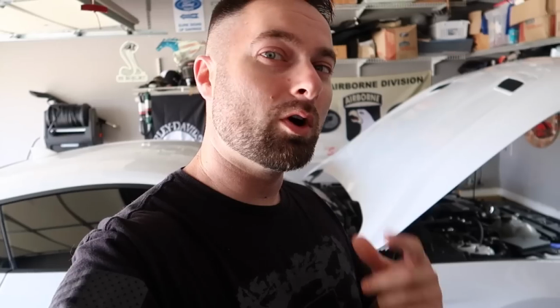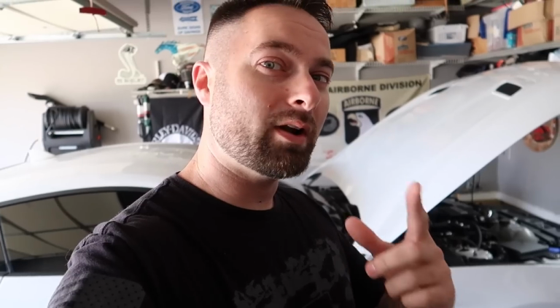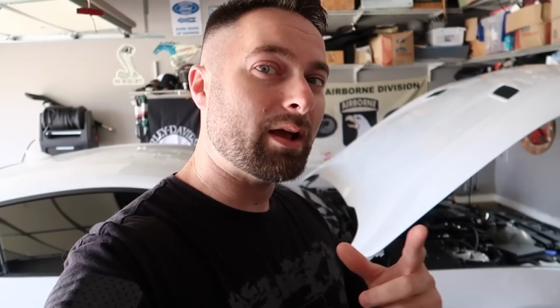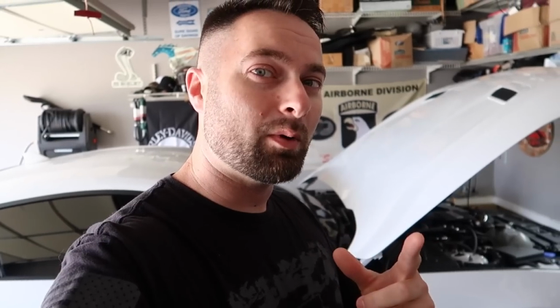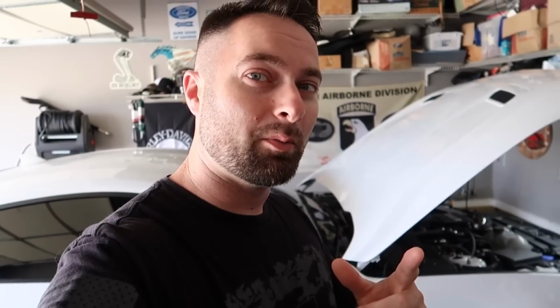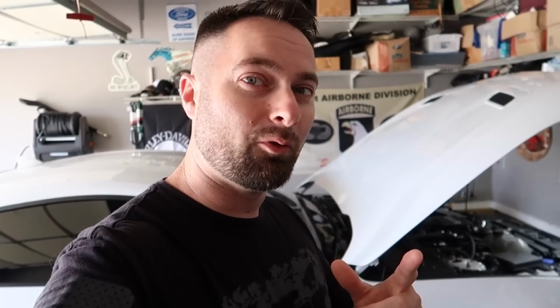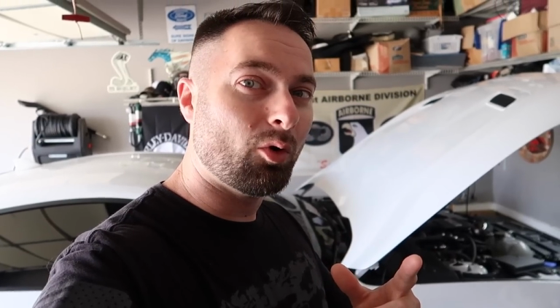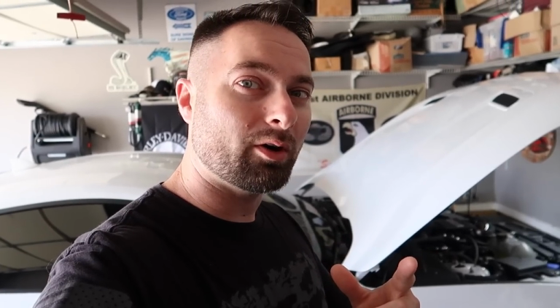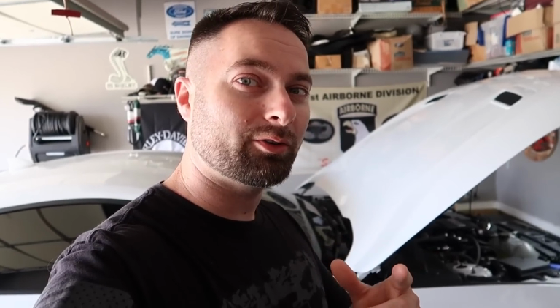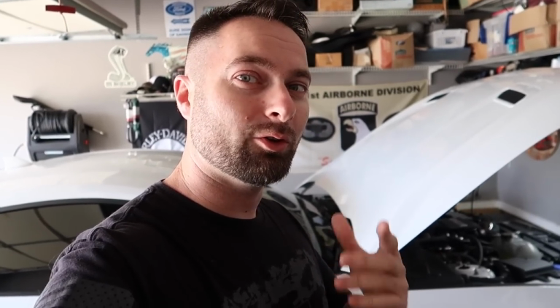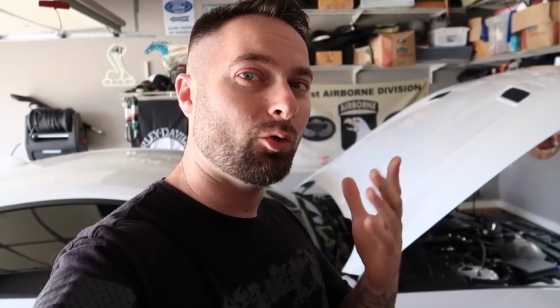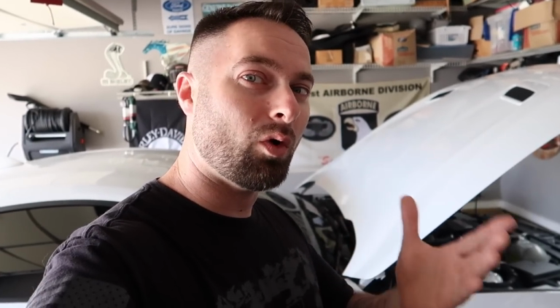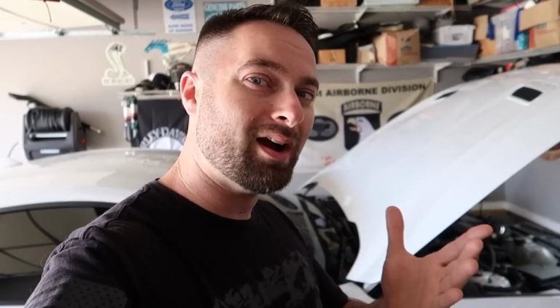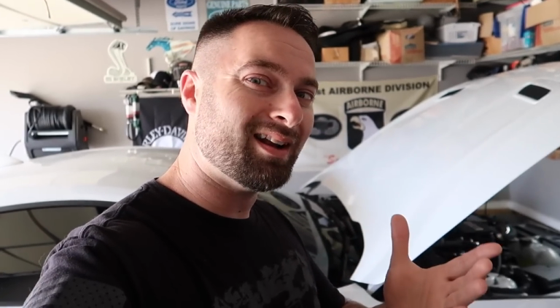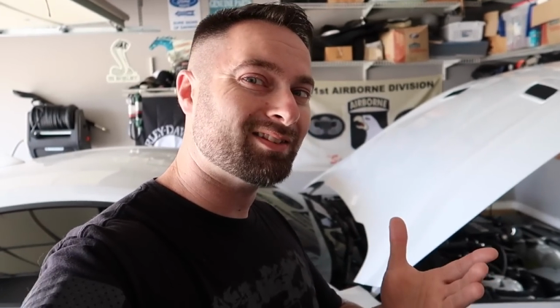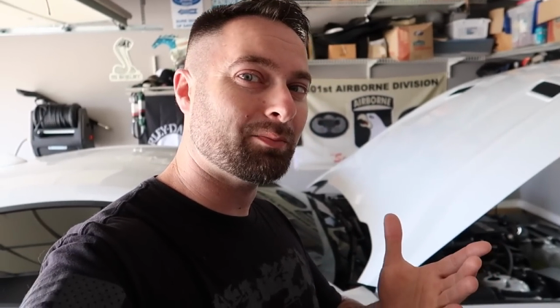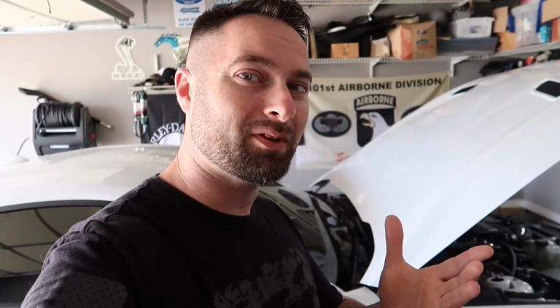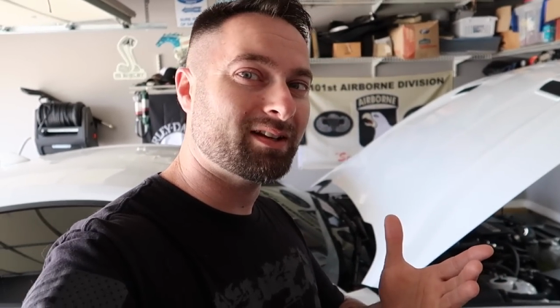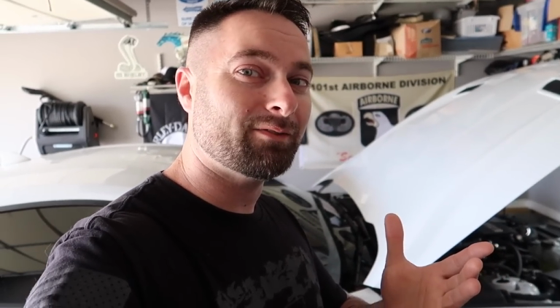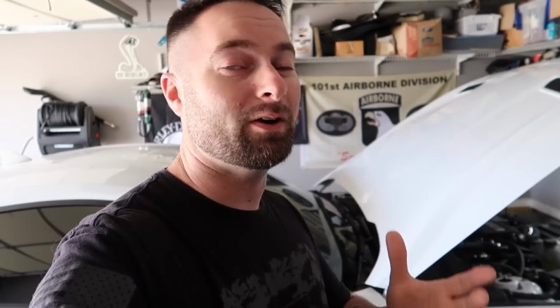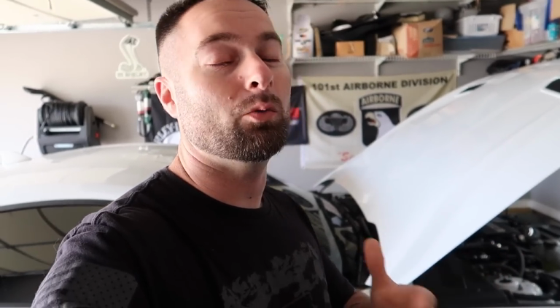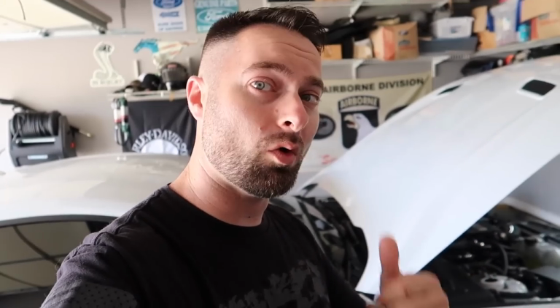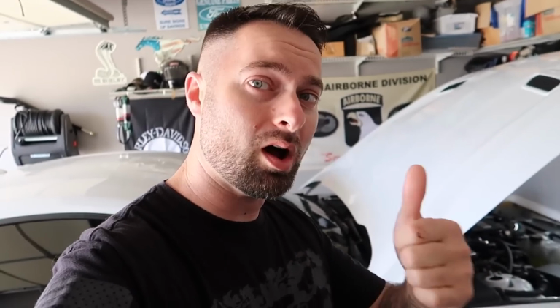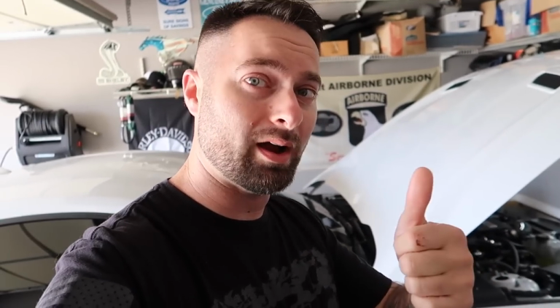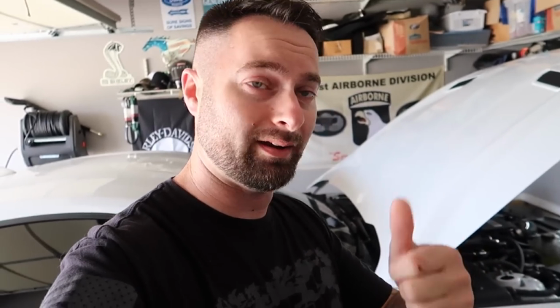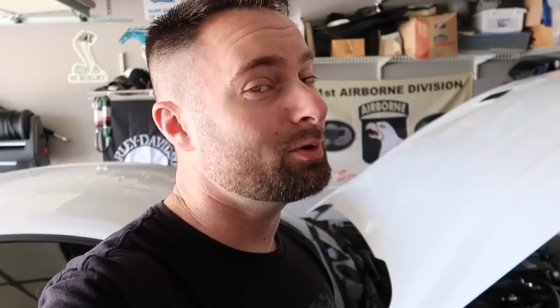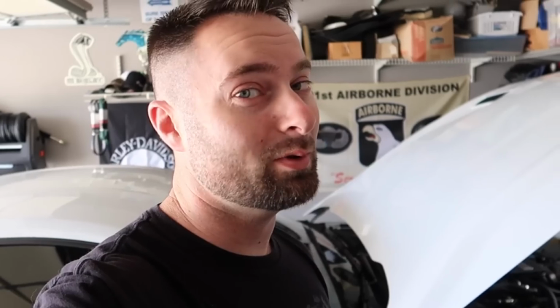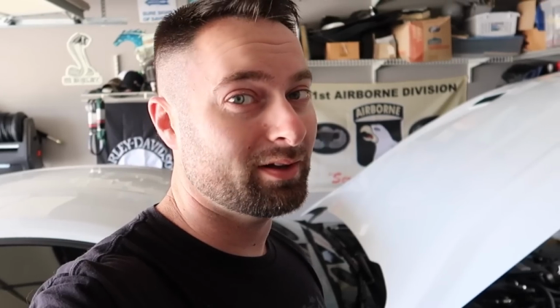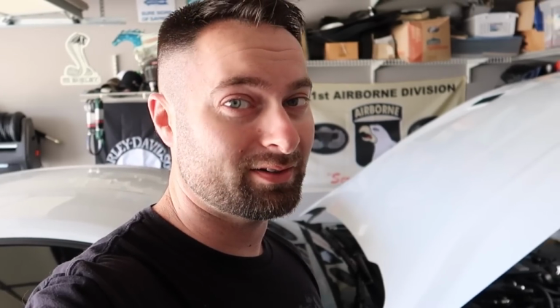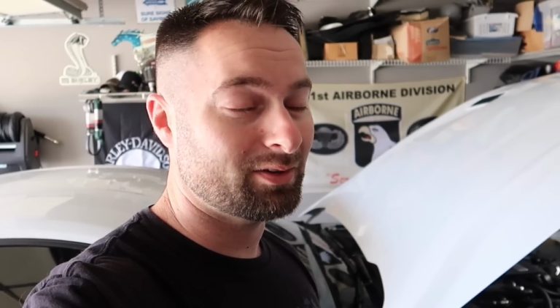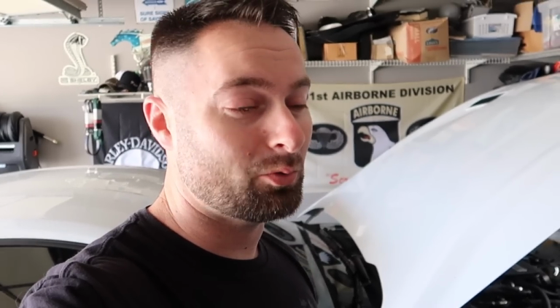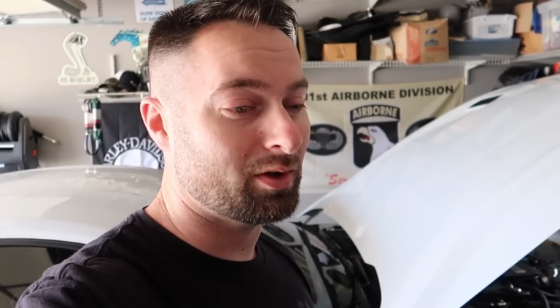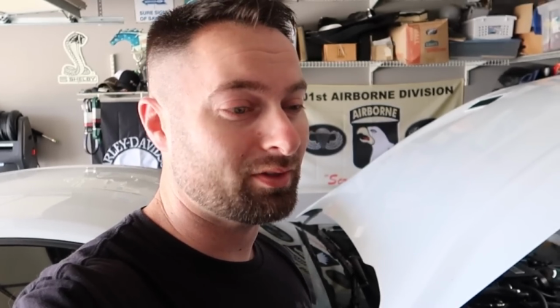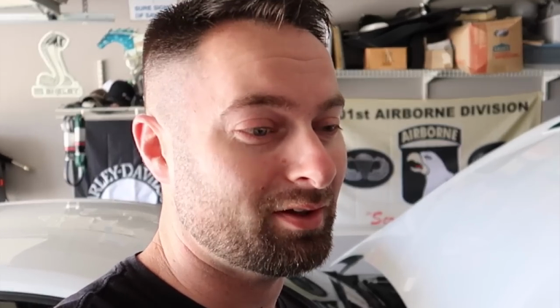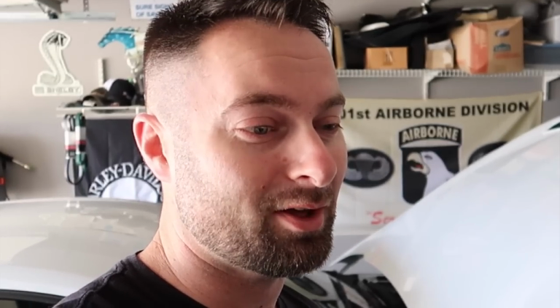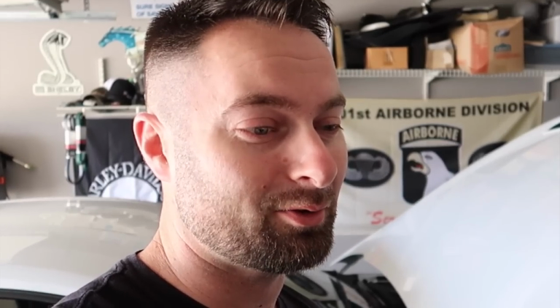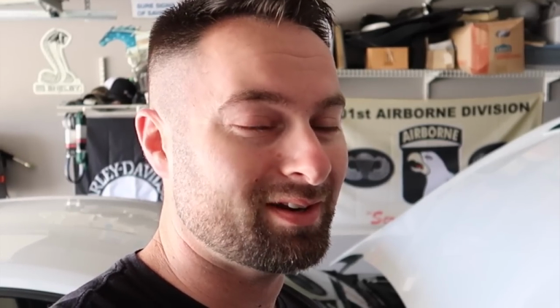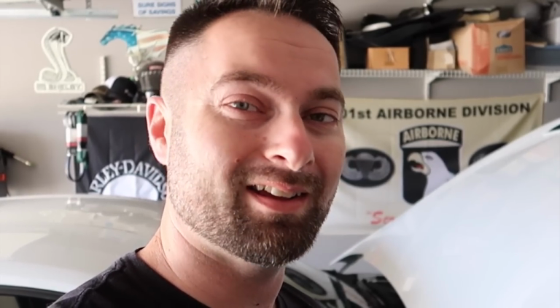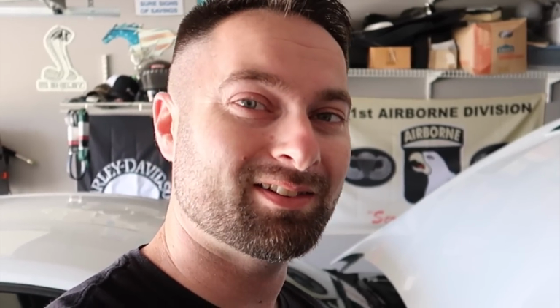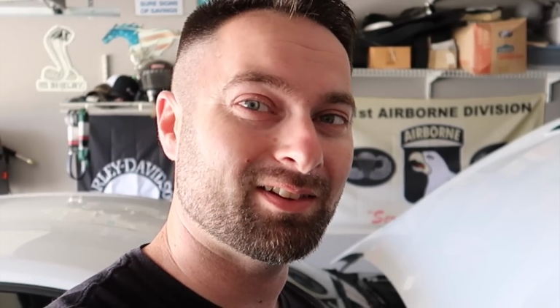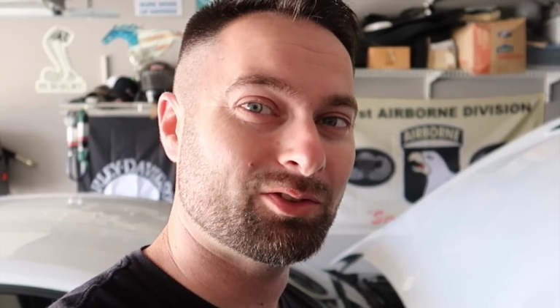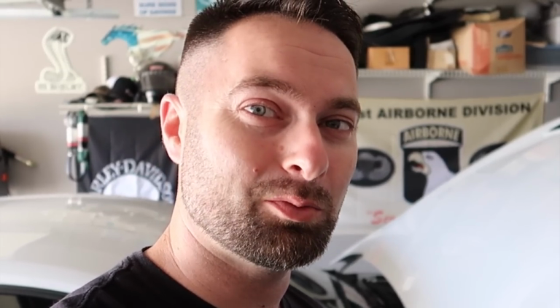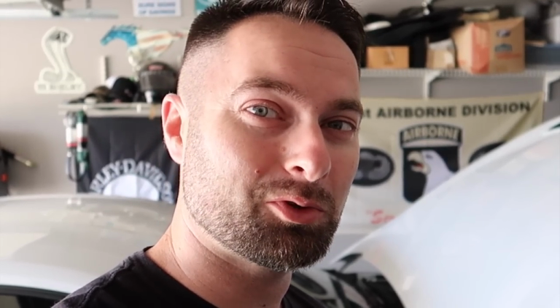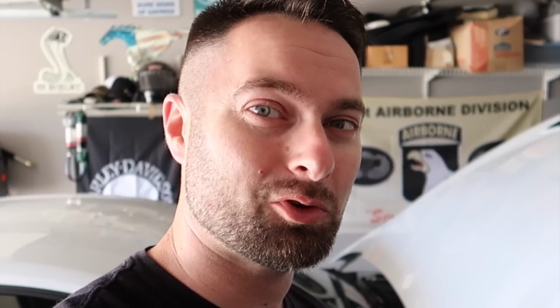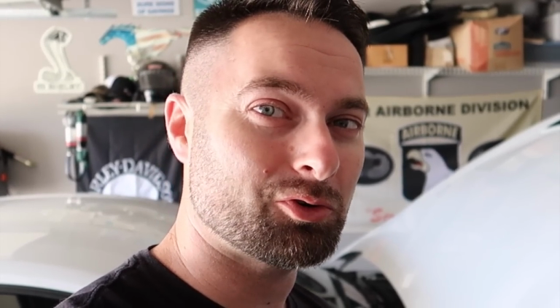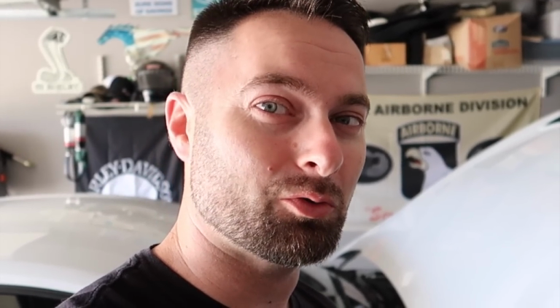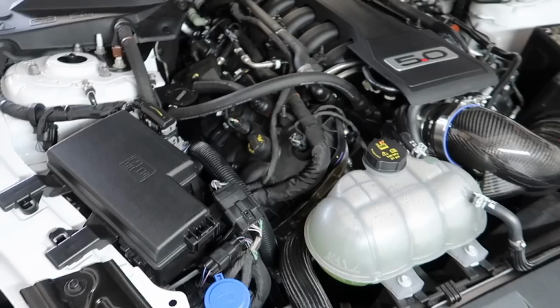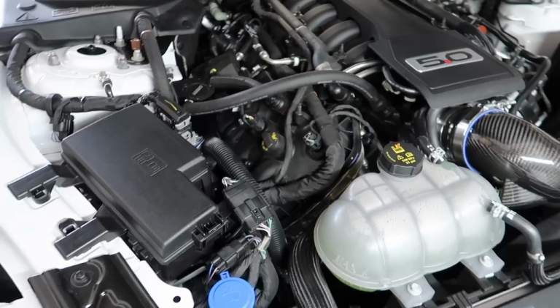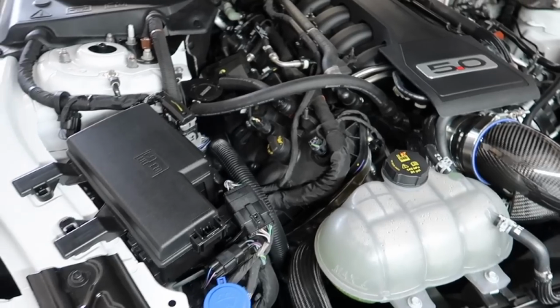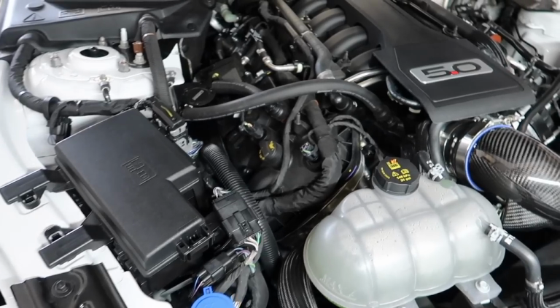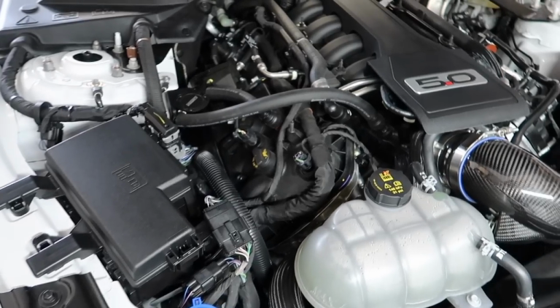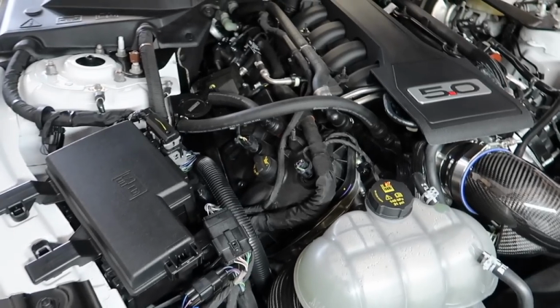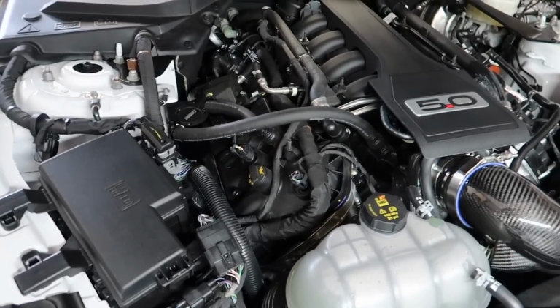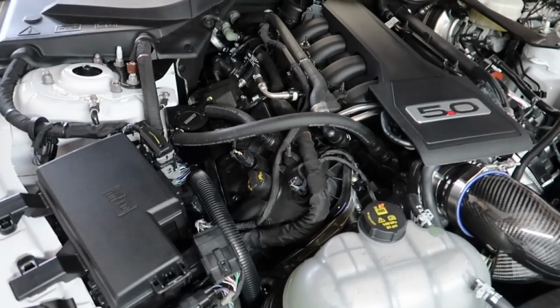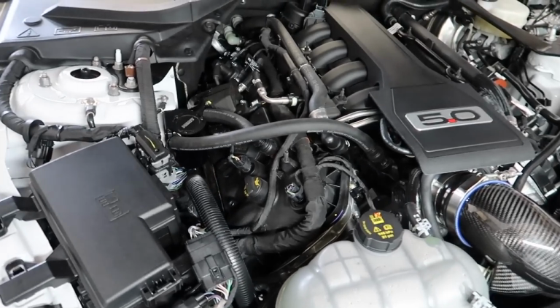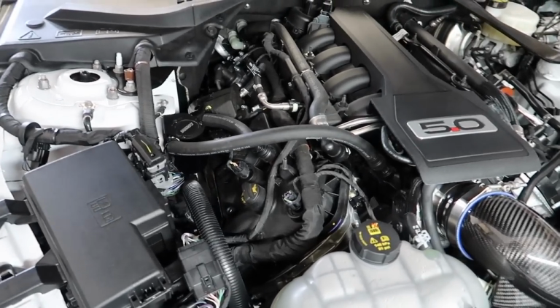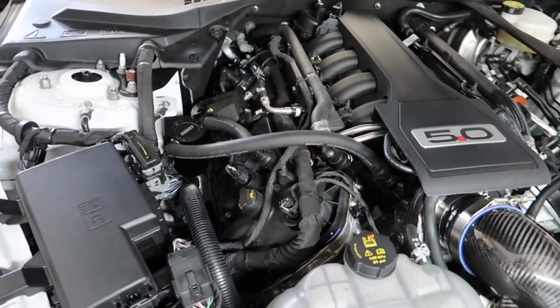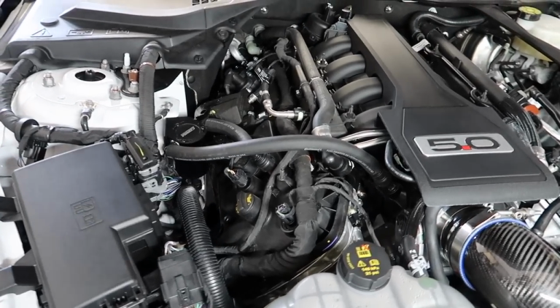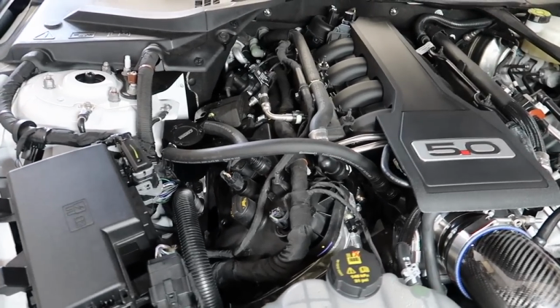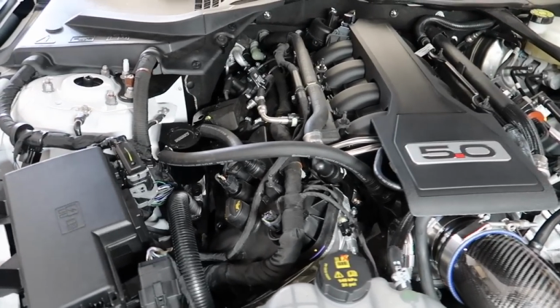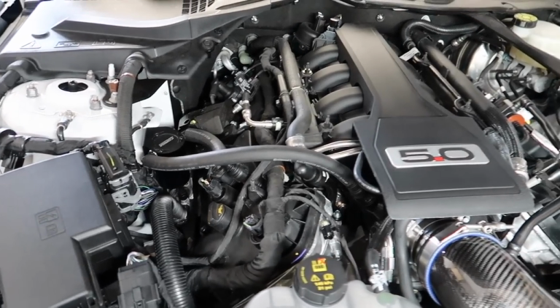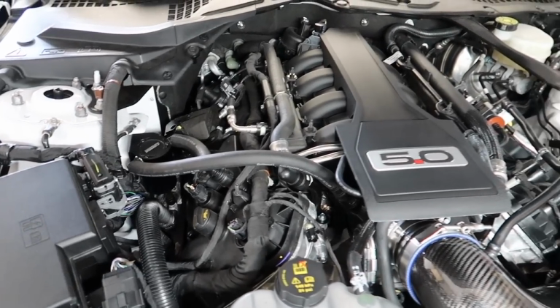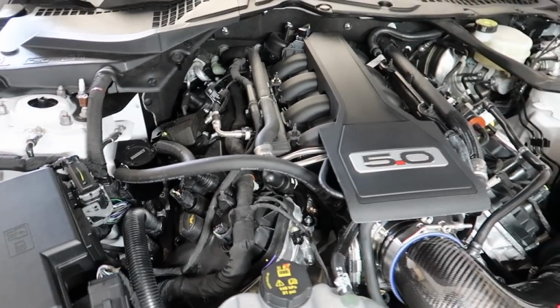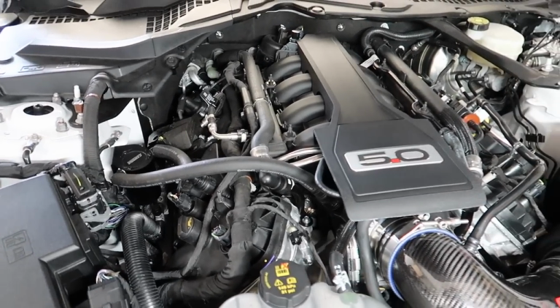We already had one before, so why not something different? We went with another ESS supercharger. This is the fastest header job I've ever done.